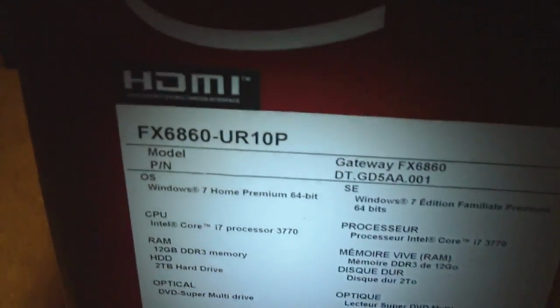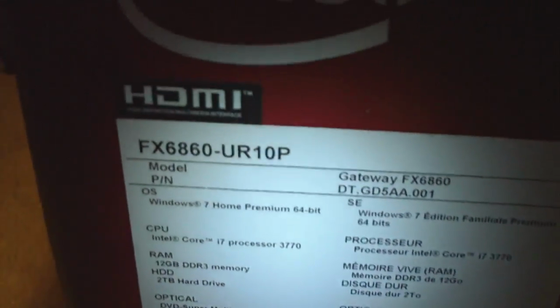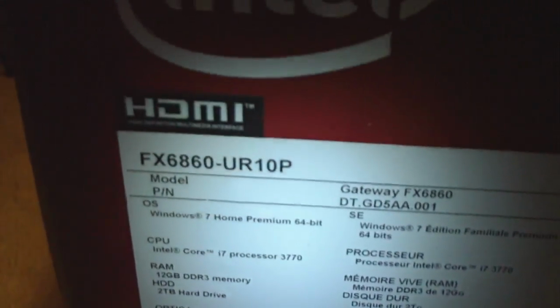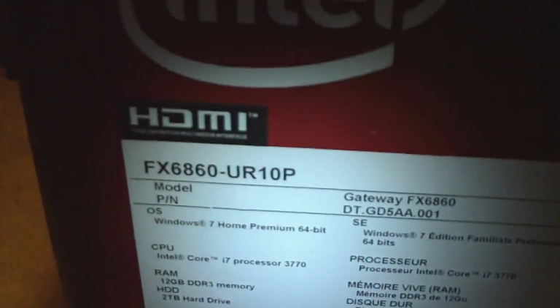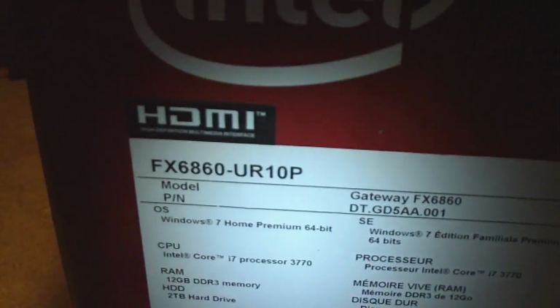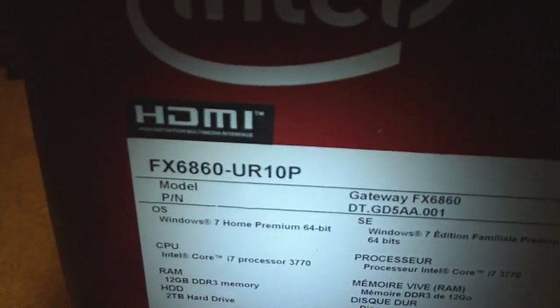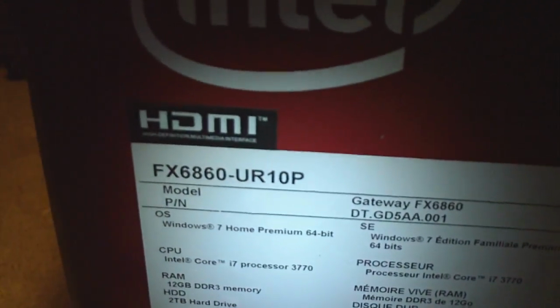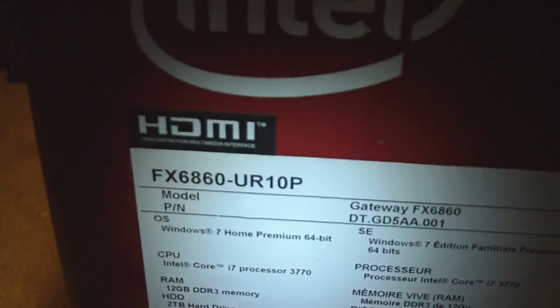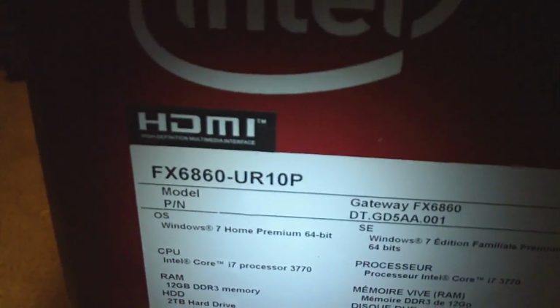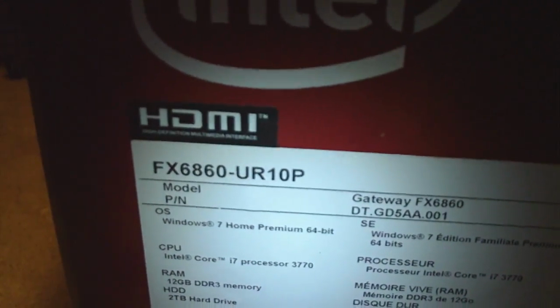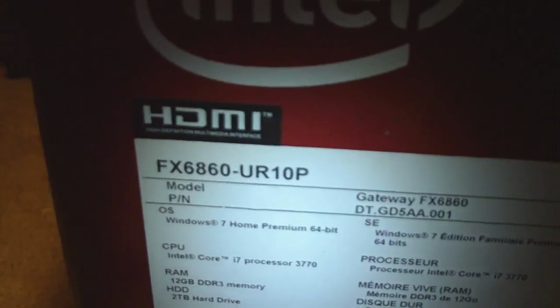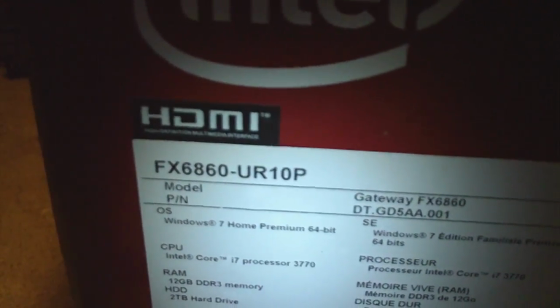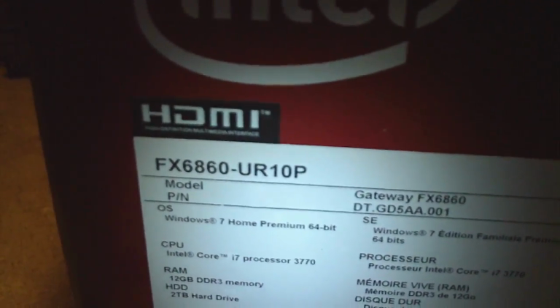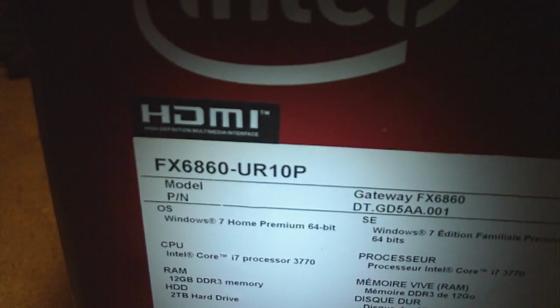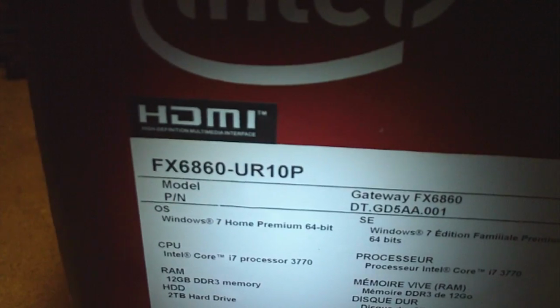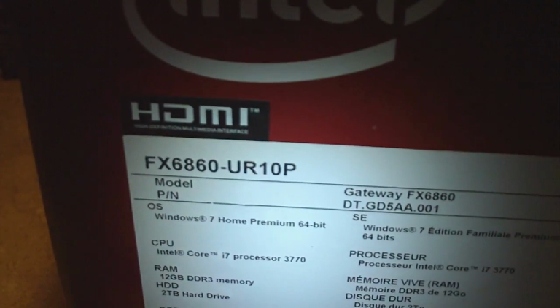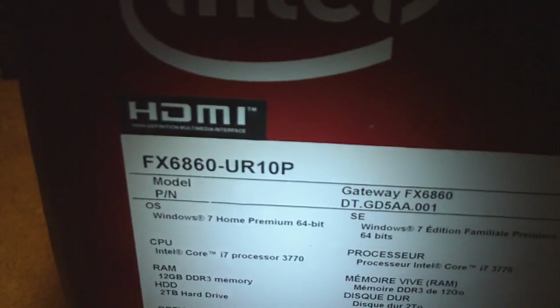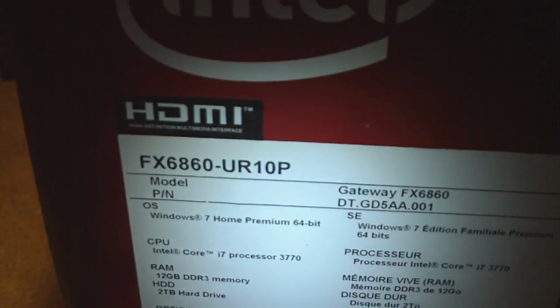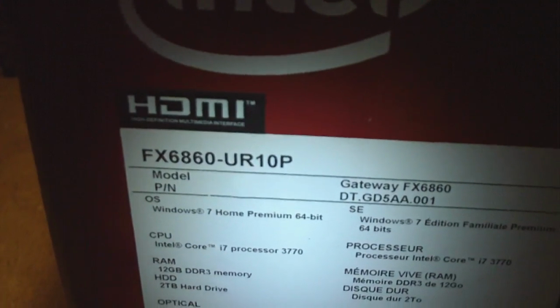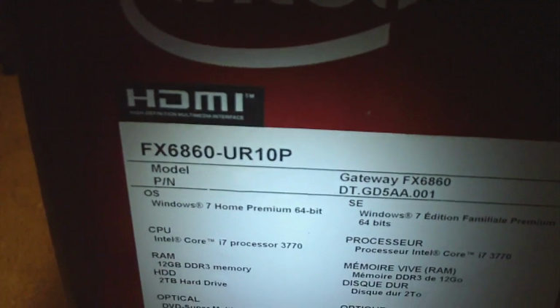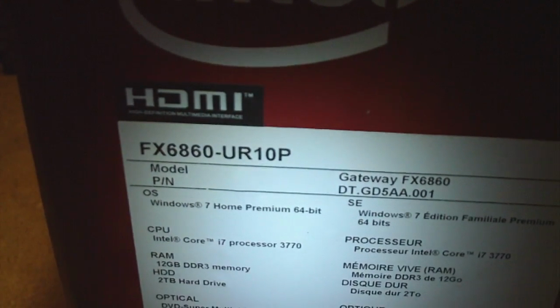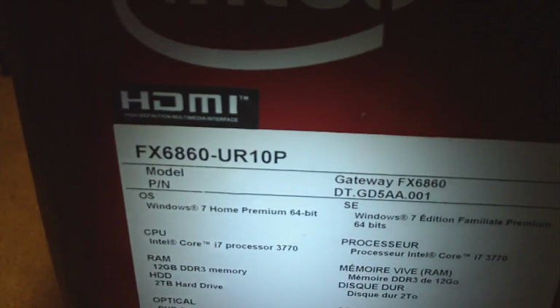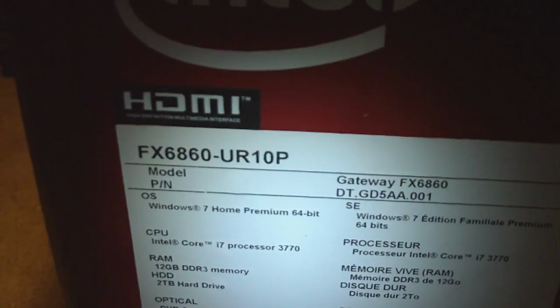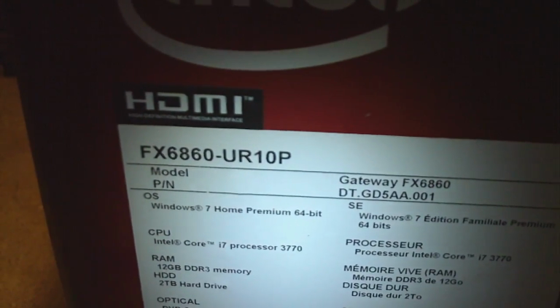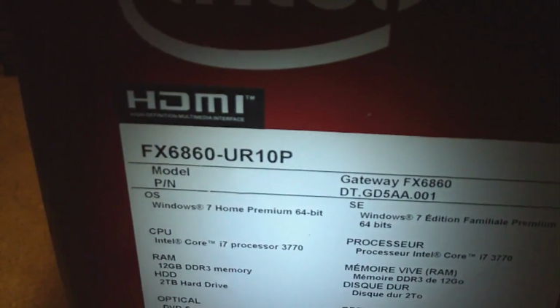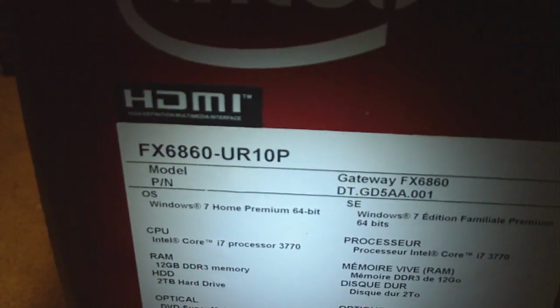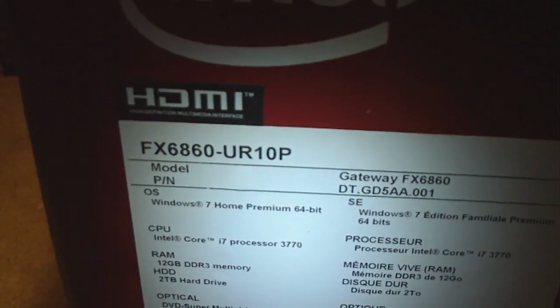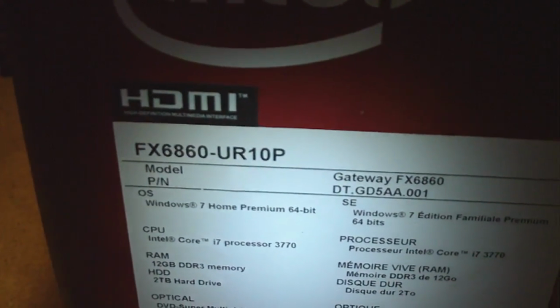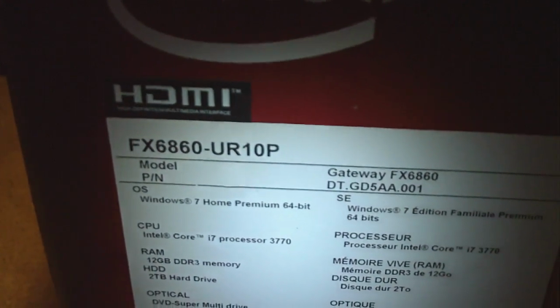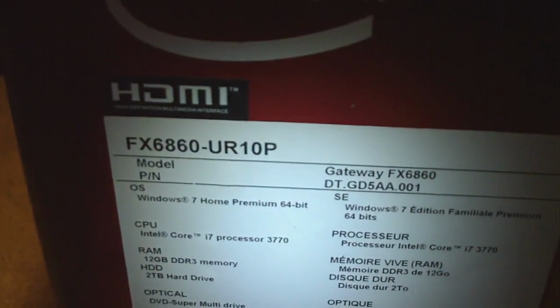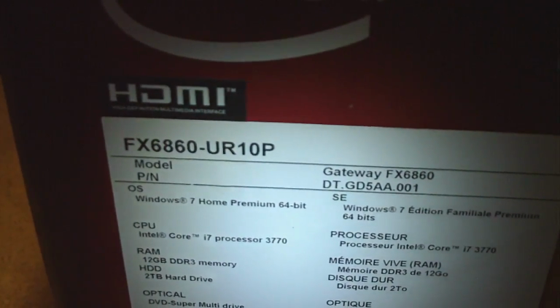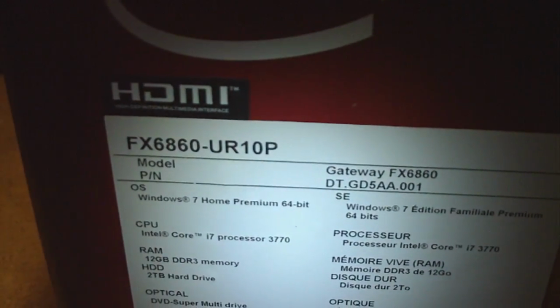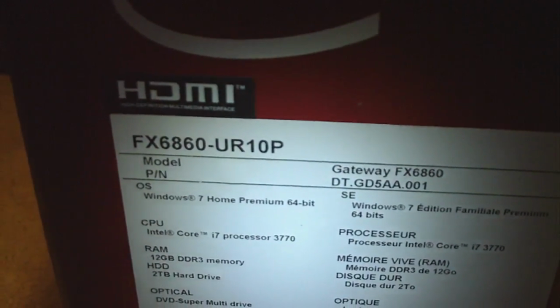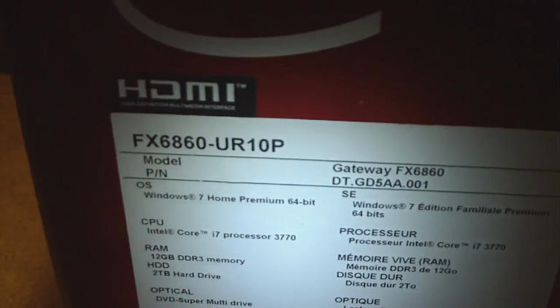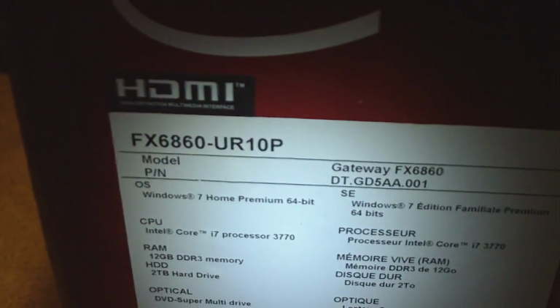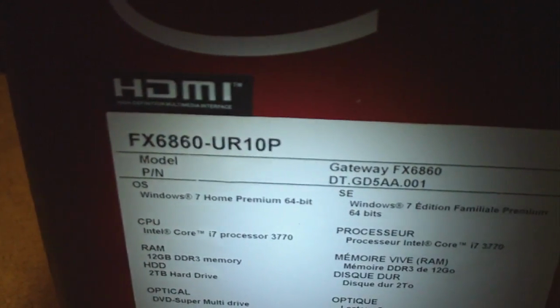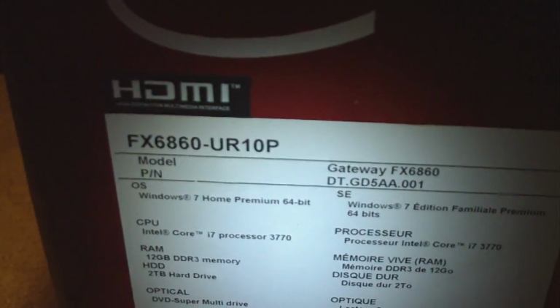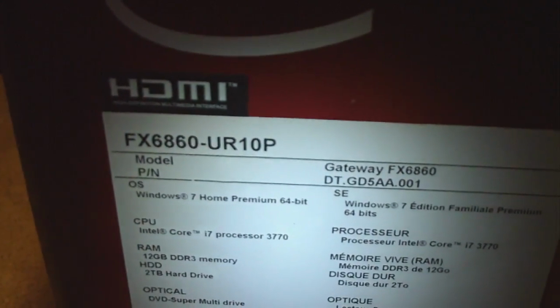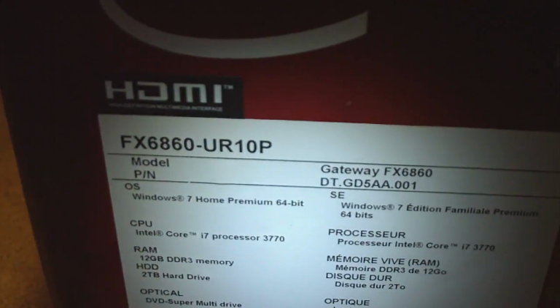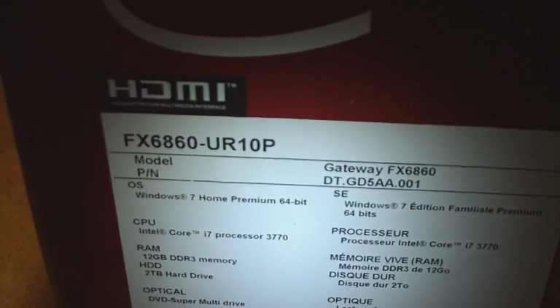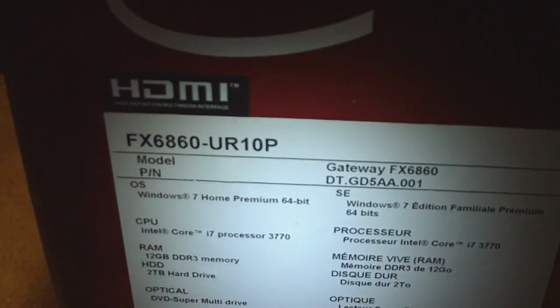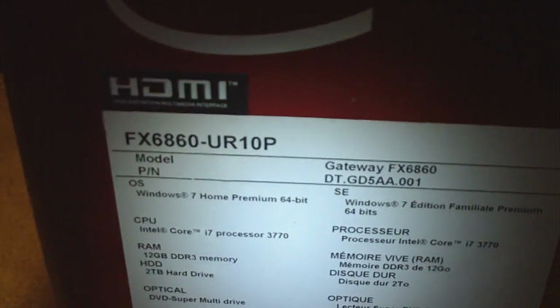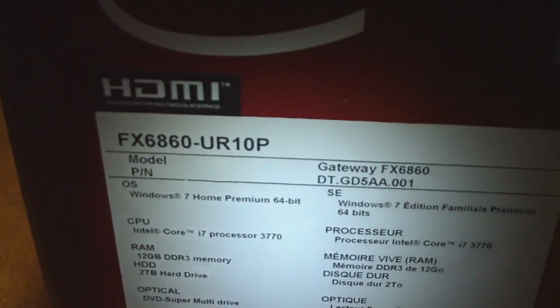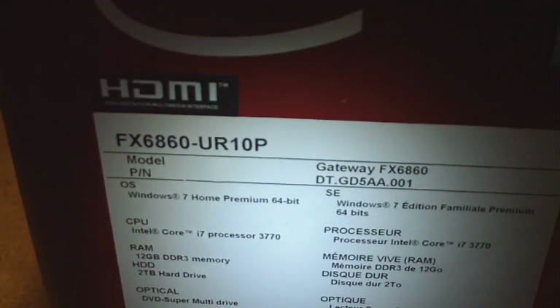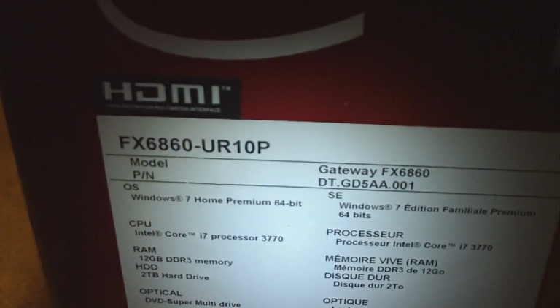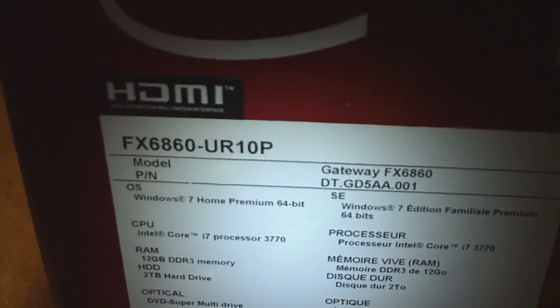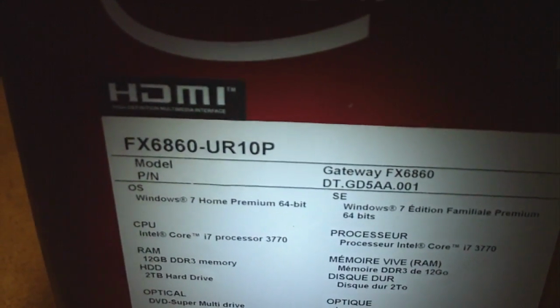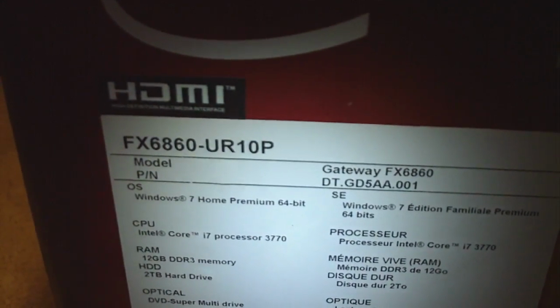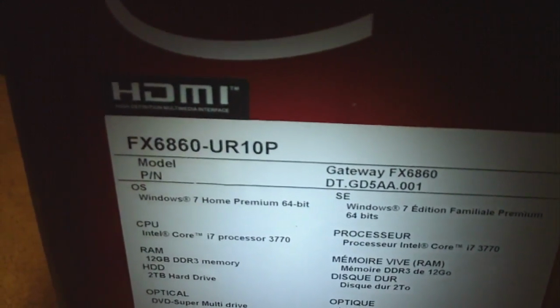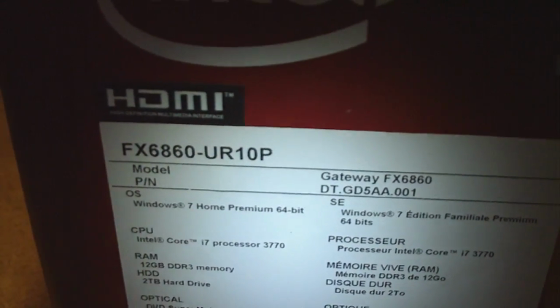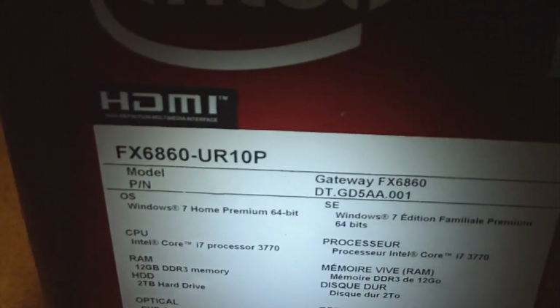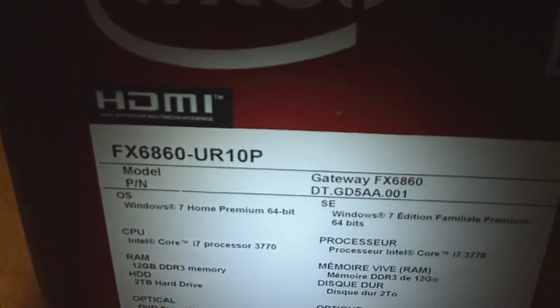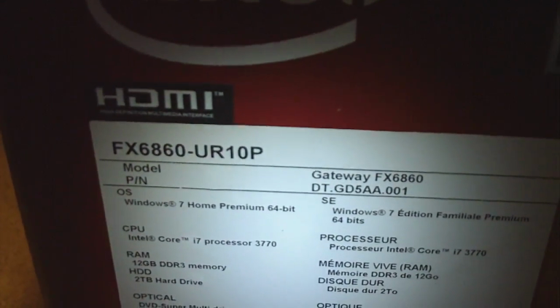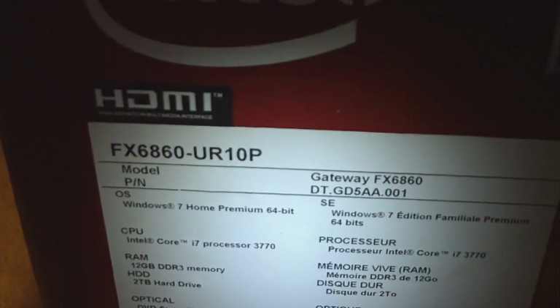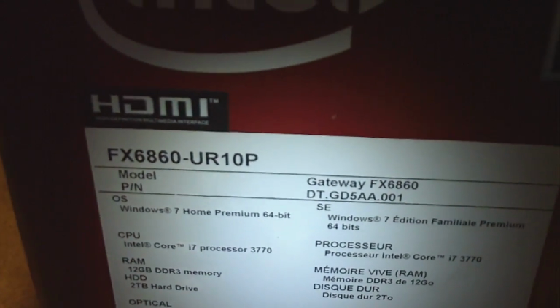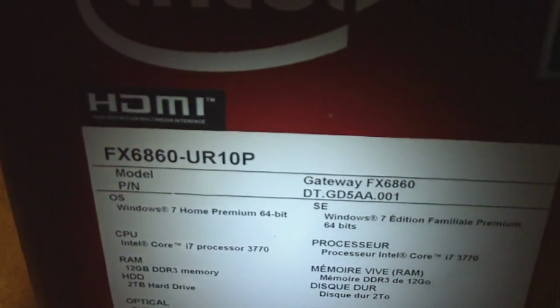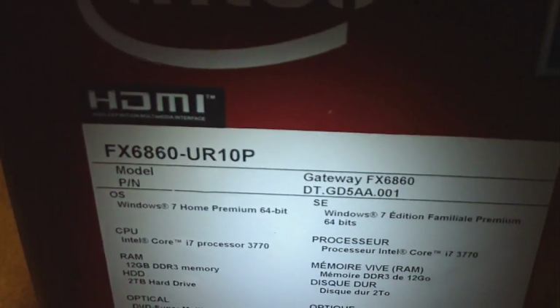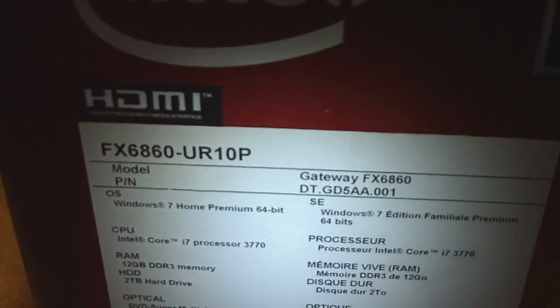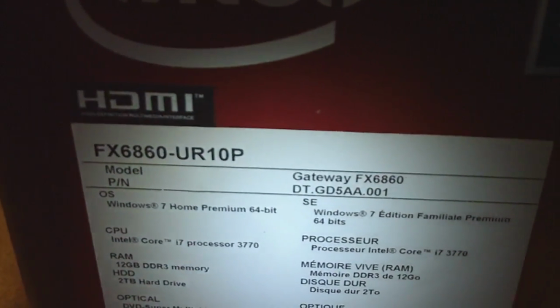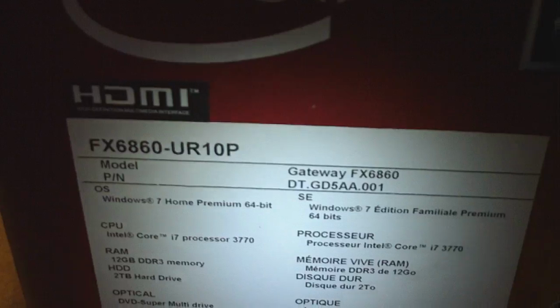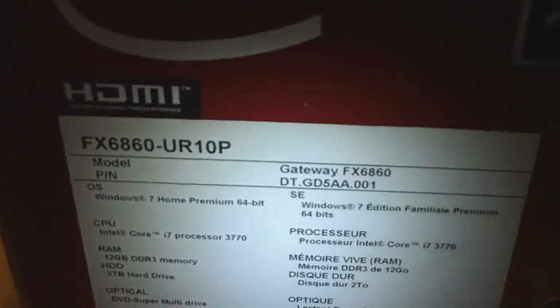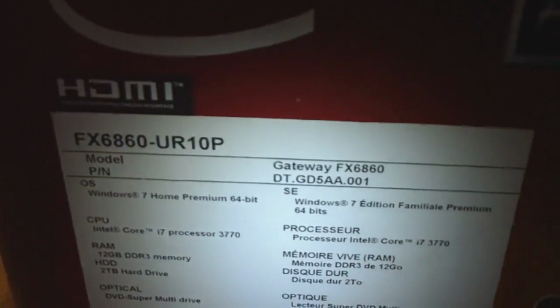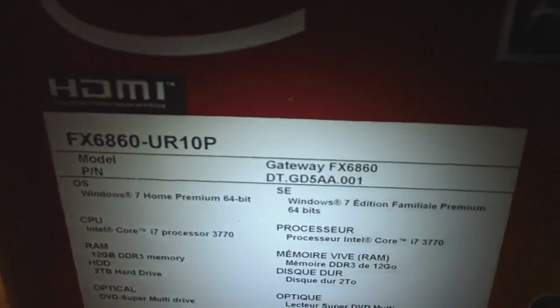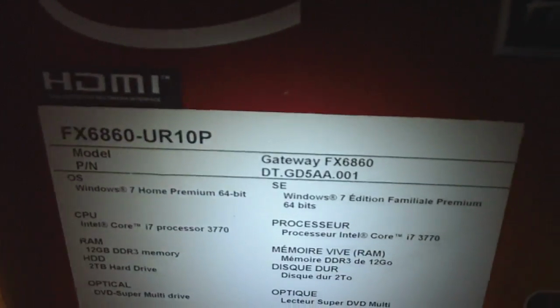And this is the model number: the FX6860-UR10P.